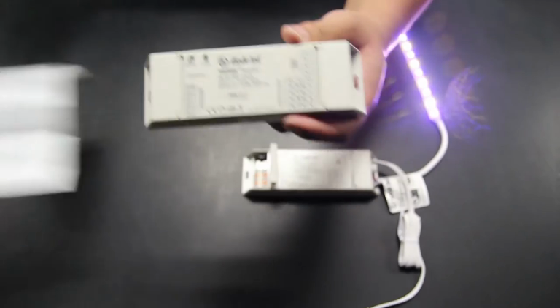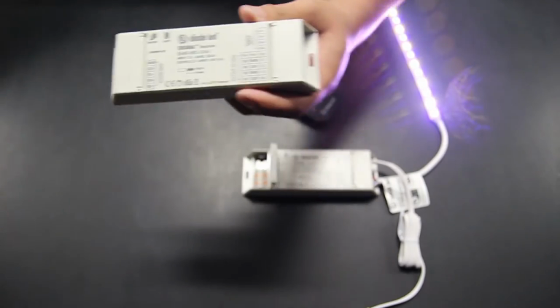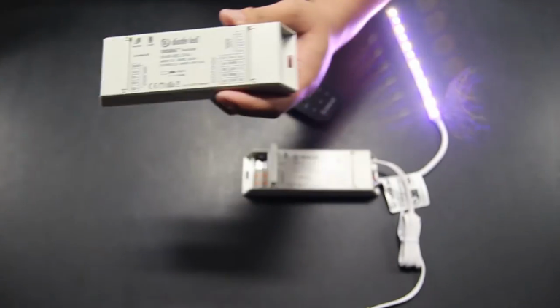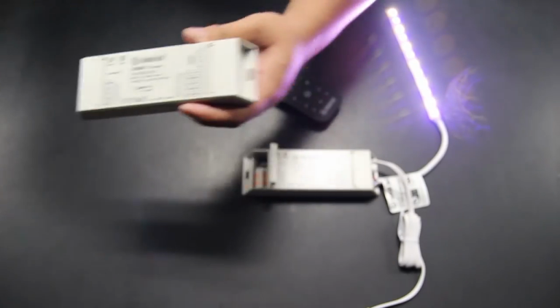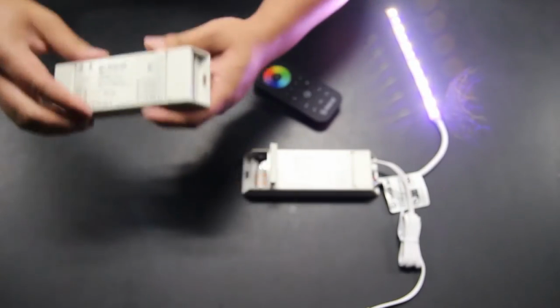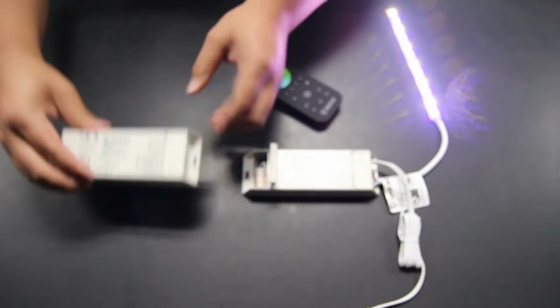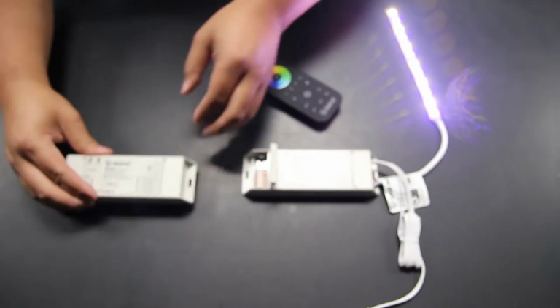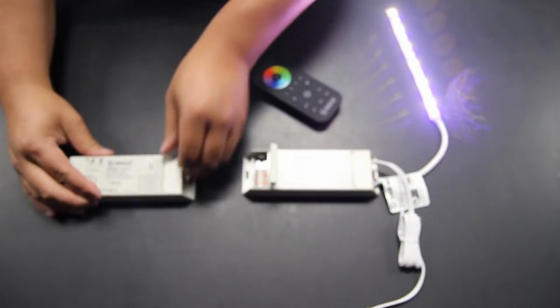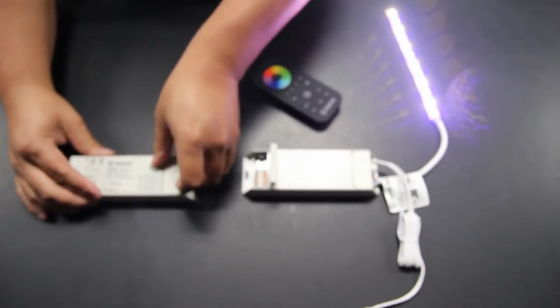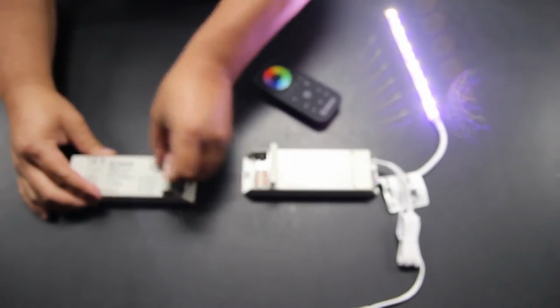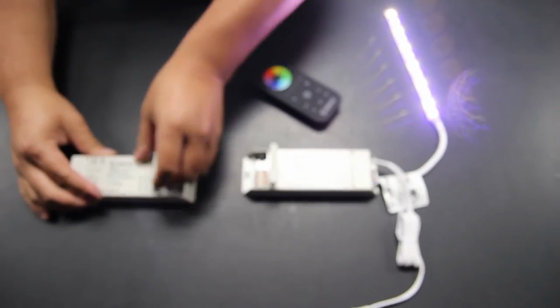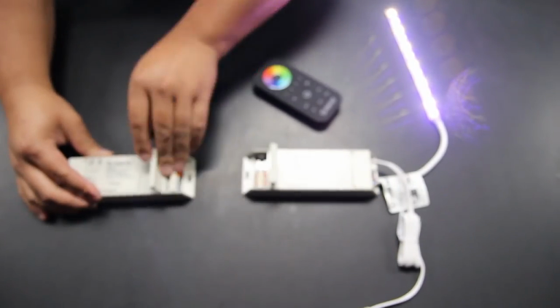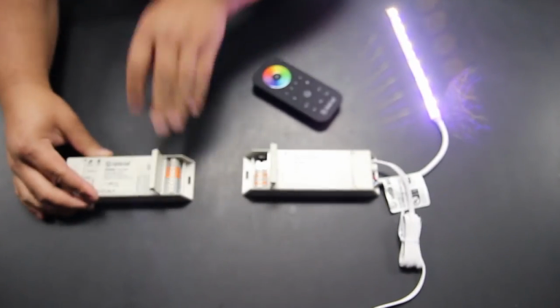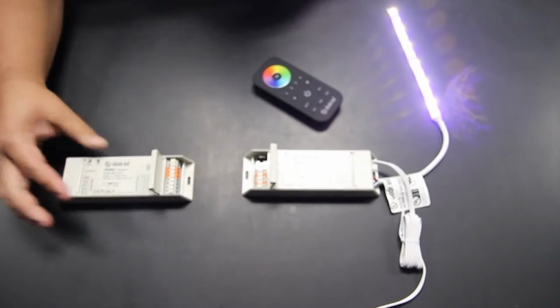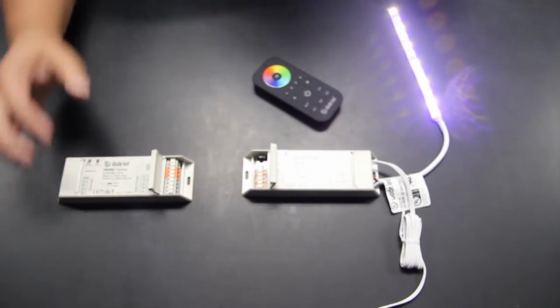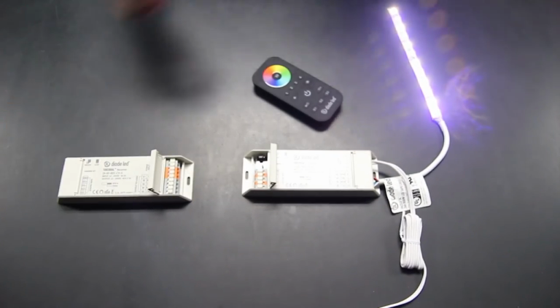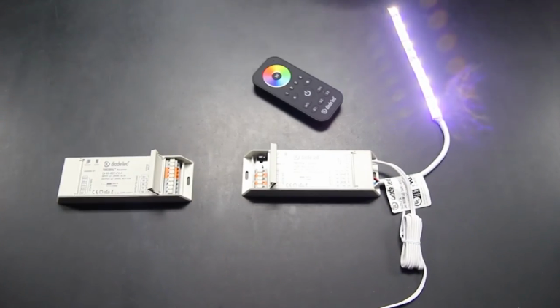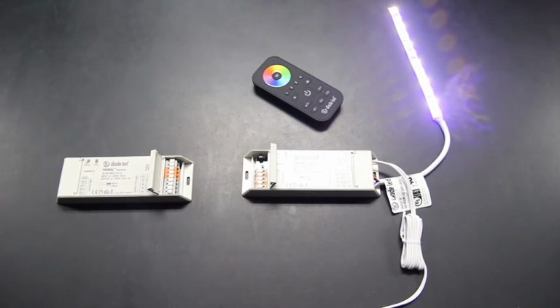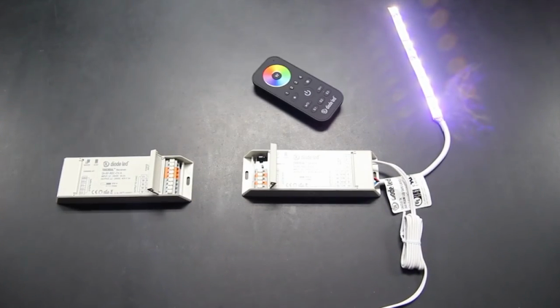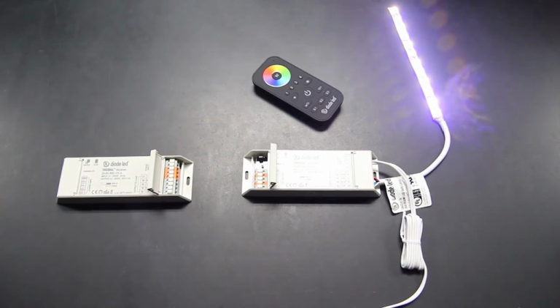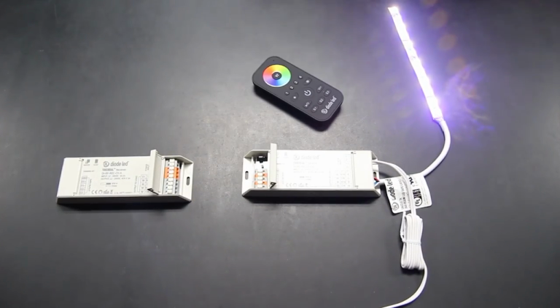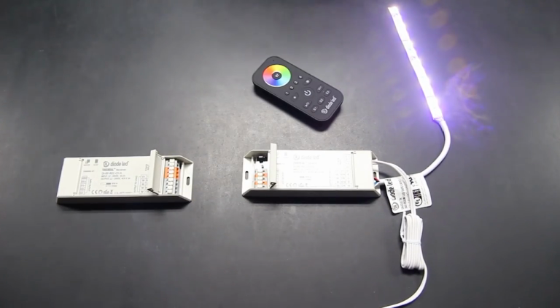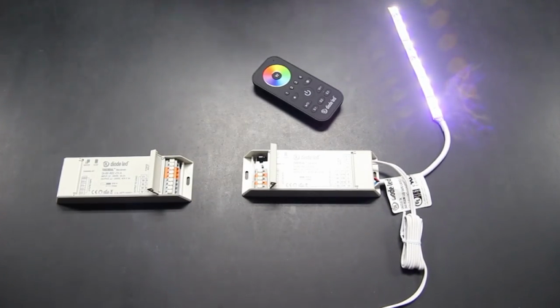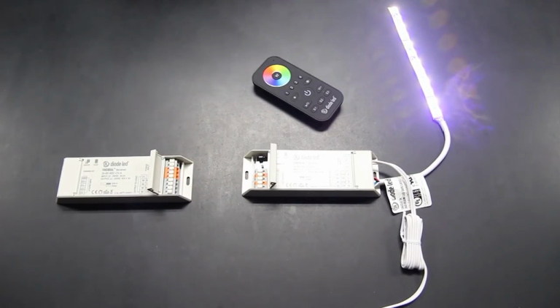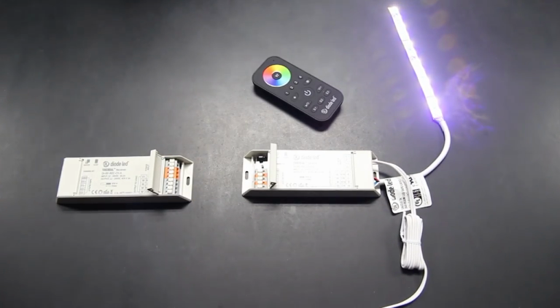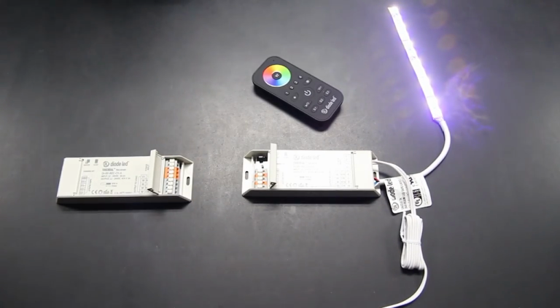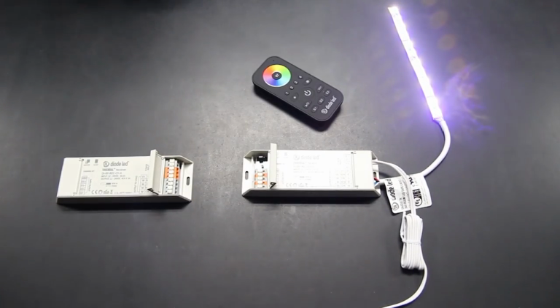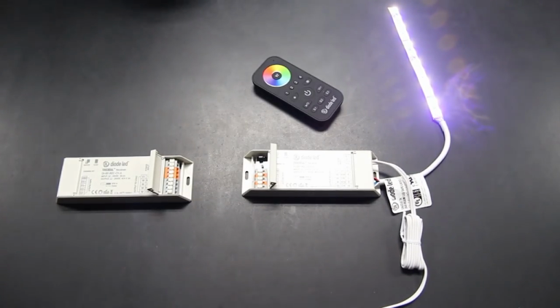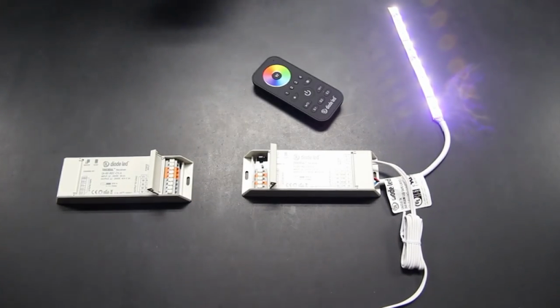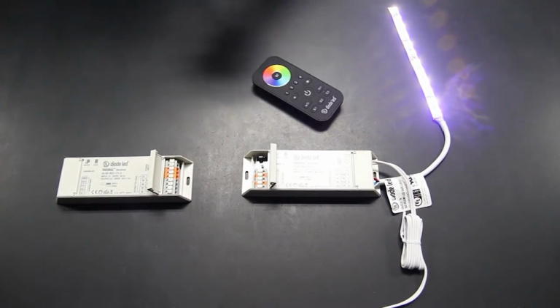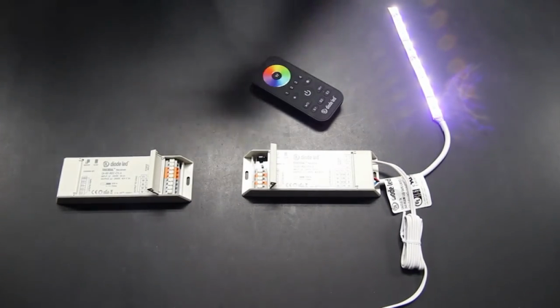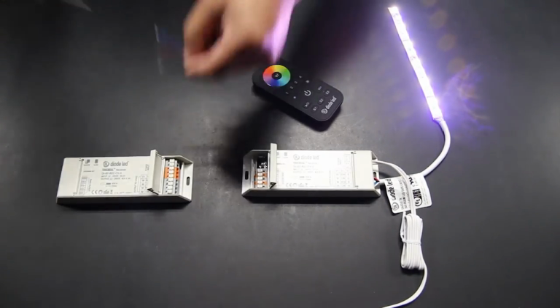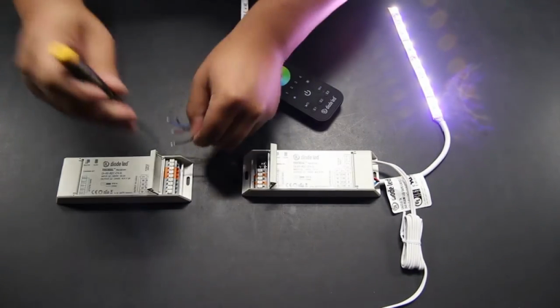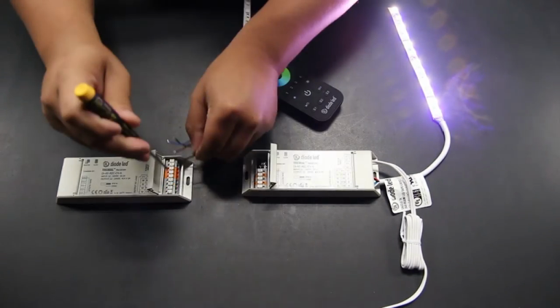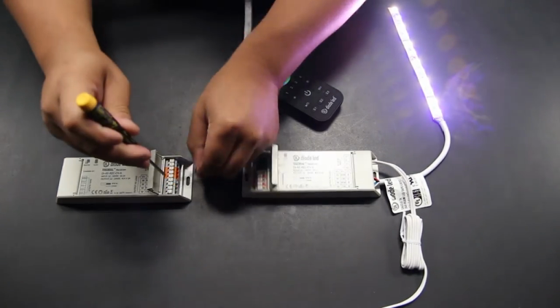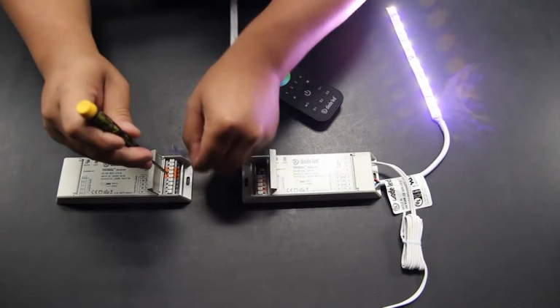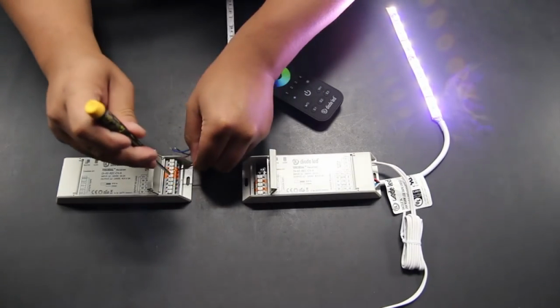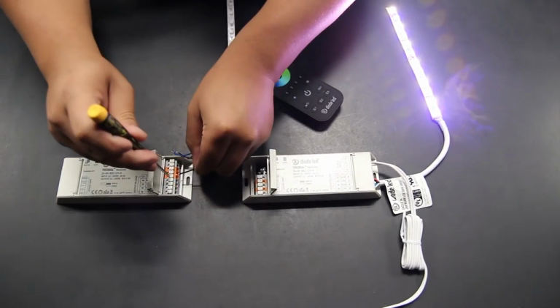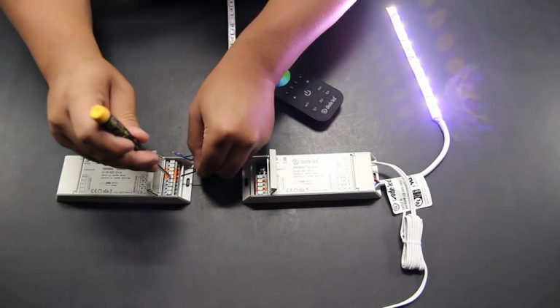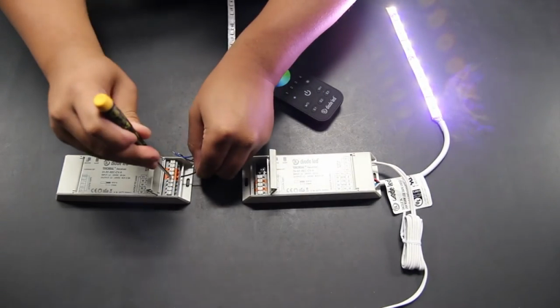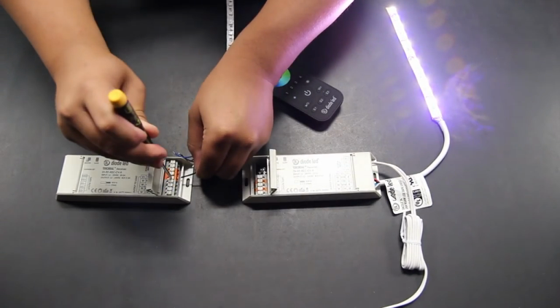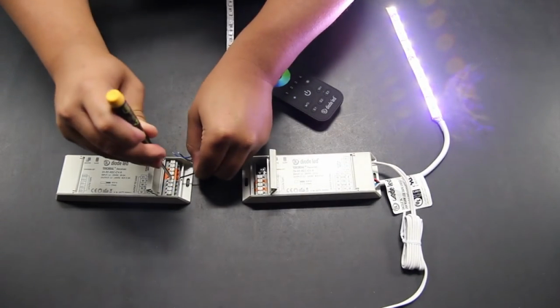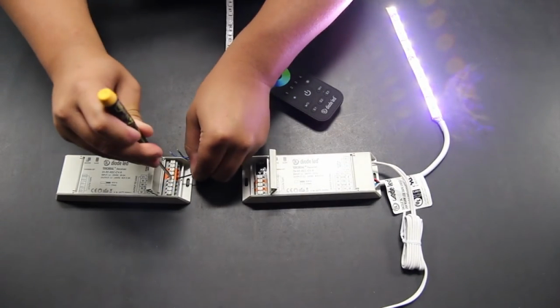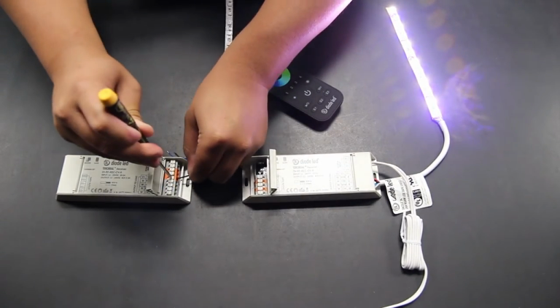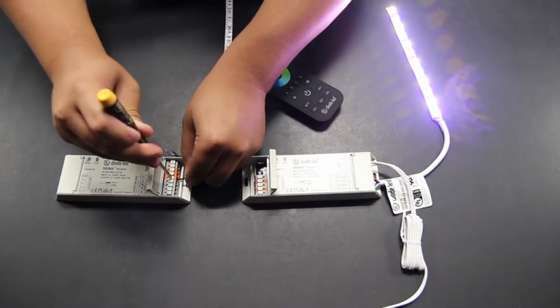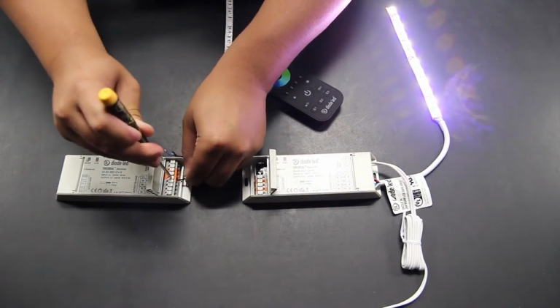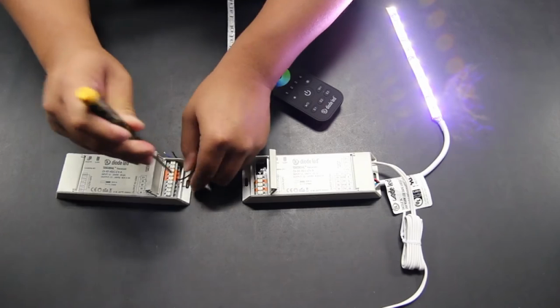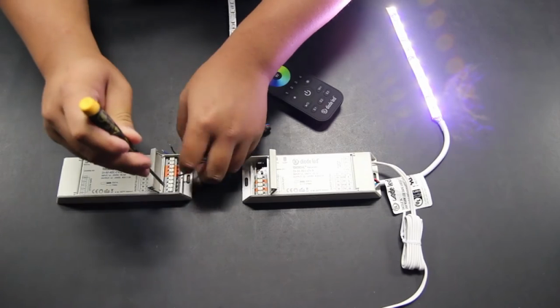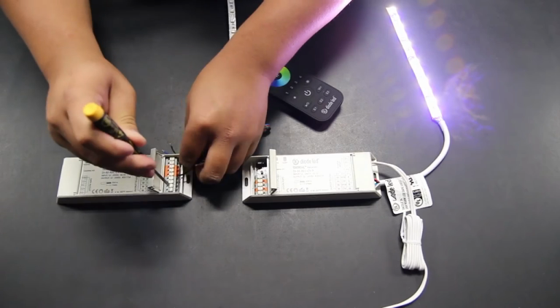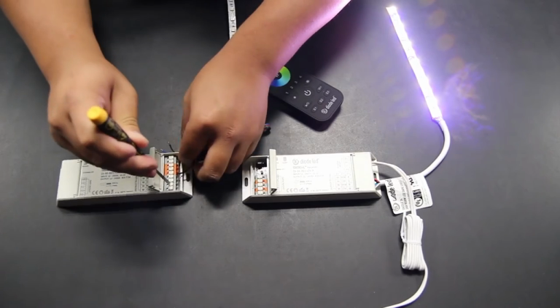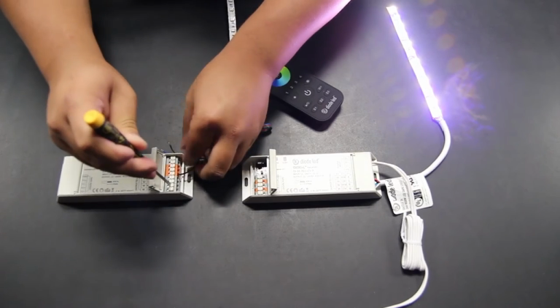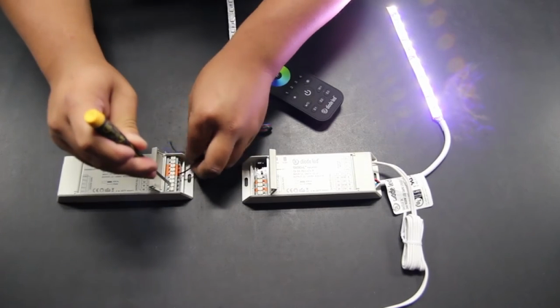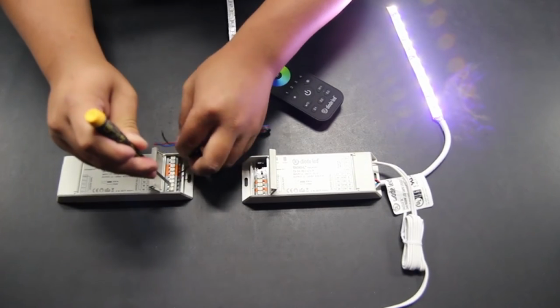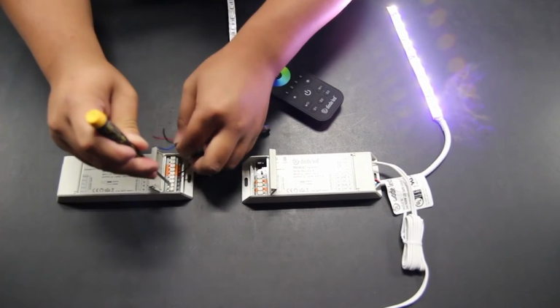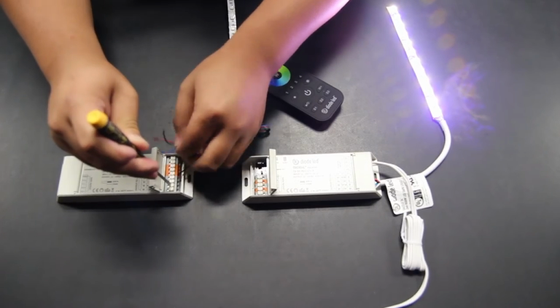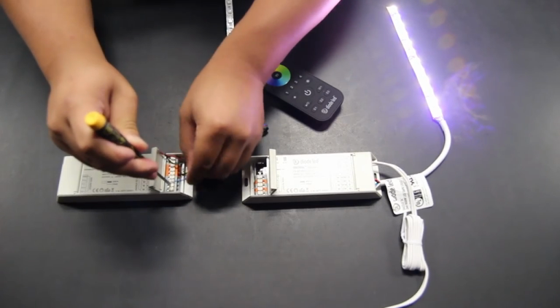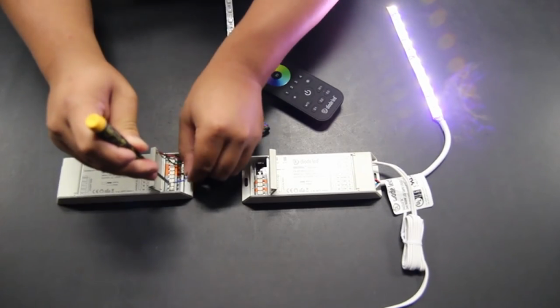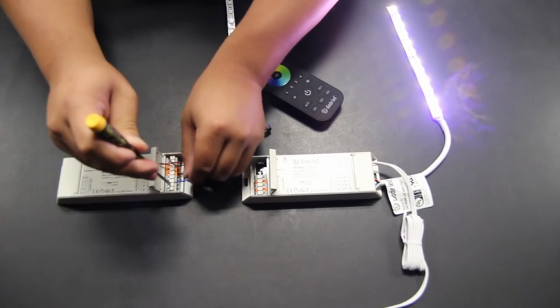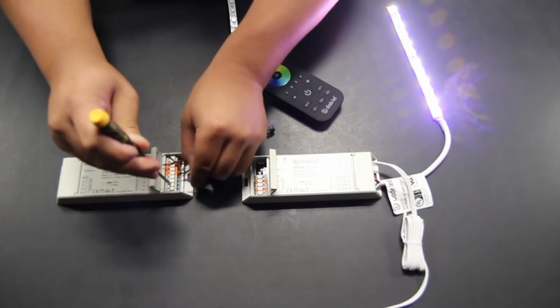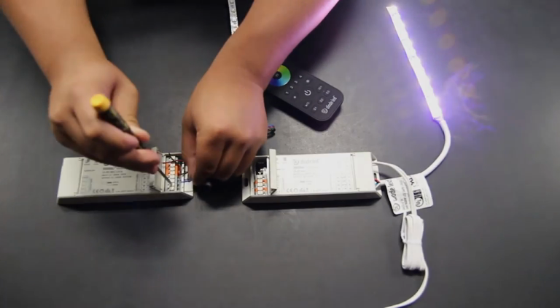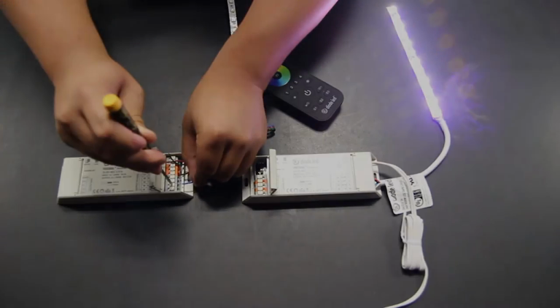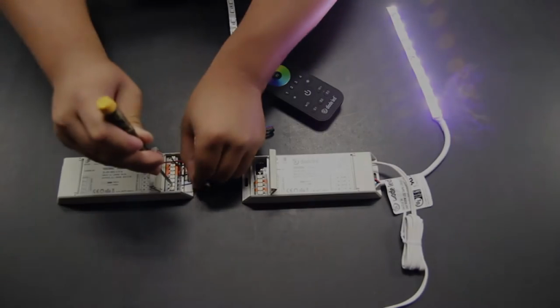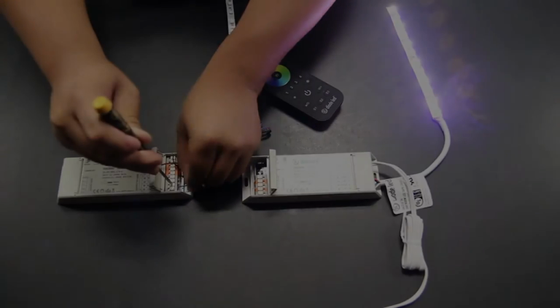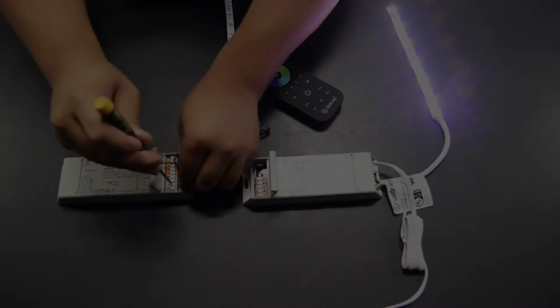Remember, if you have another TouchDial receiver and would like to expand the zone with more light, simply repeat the process with the other receiver.